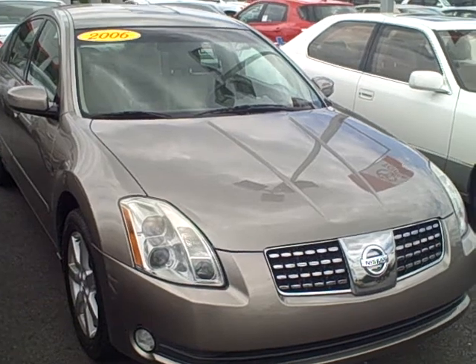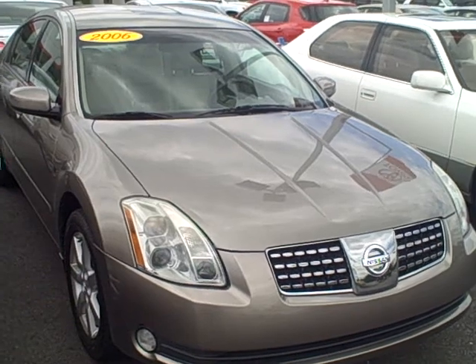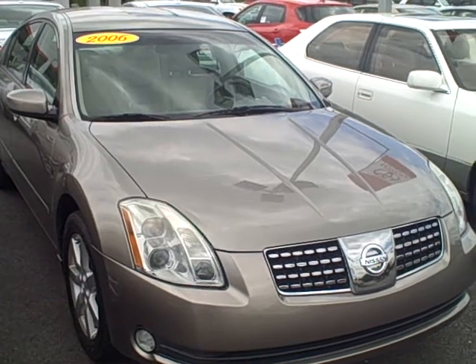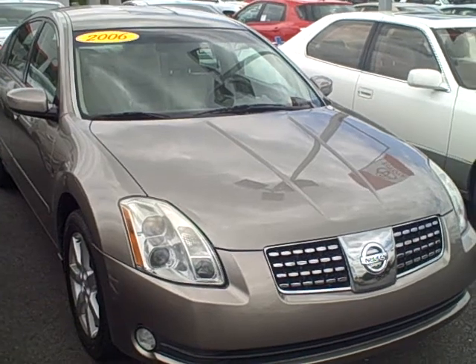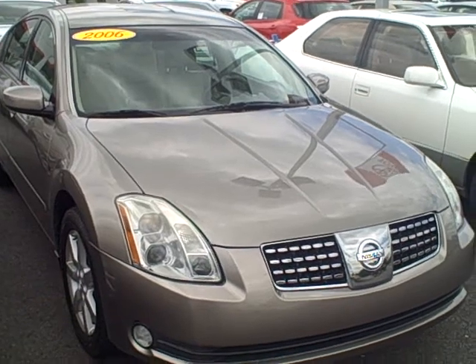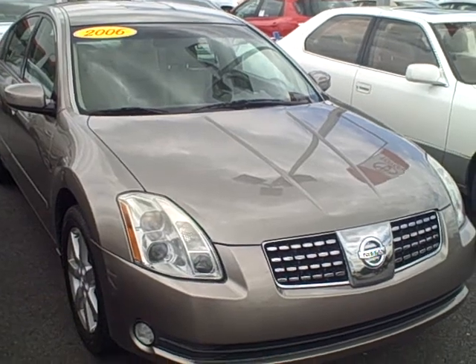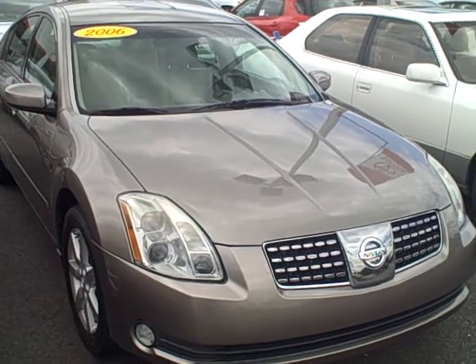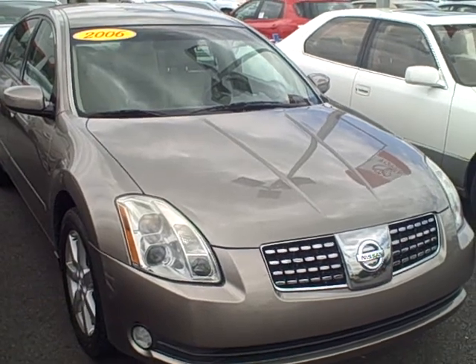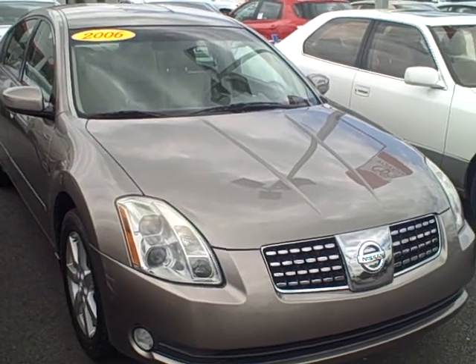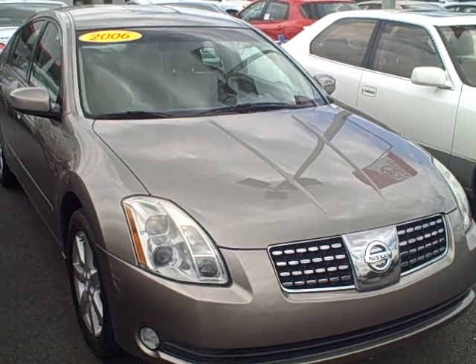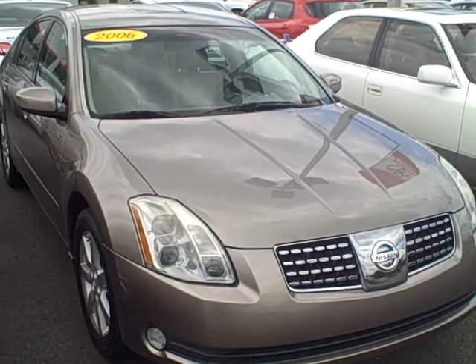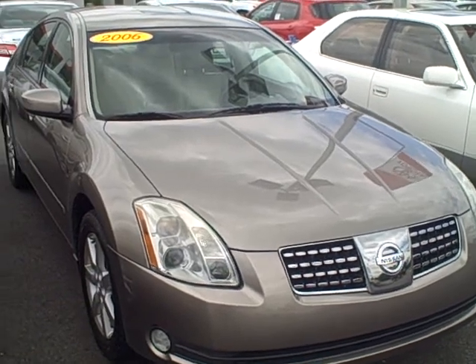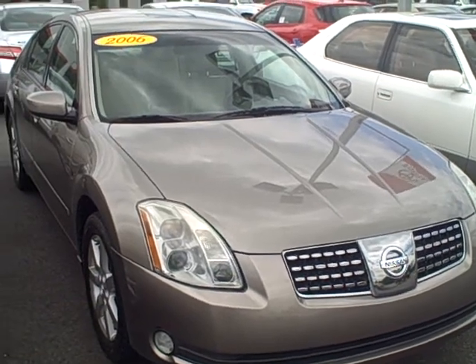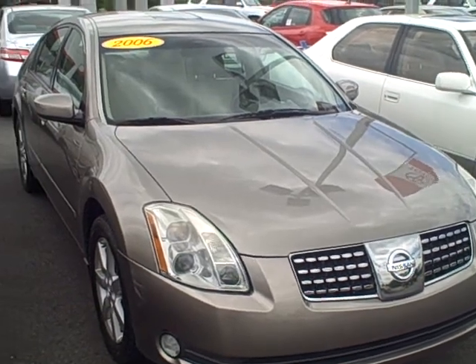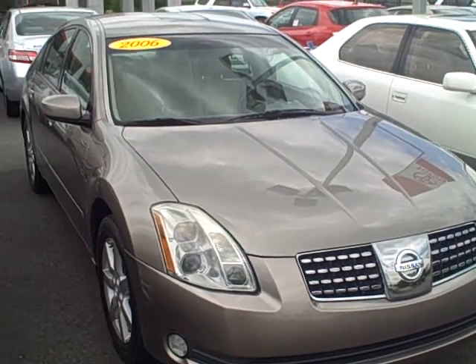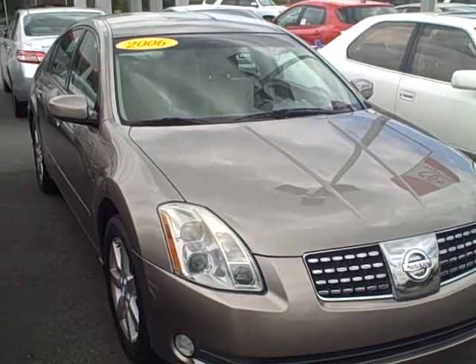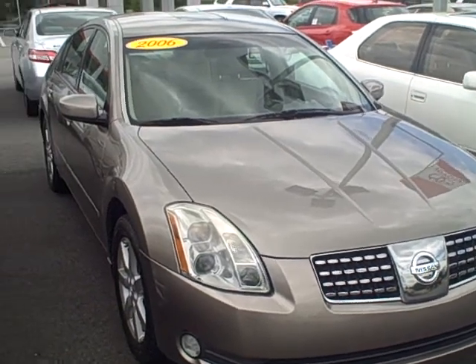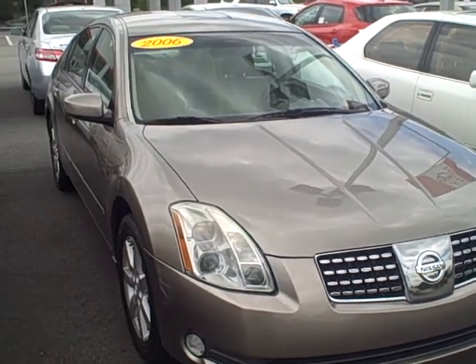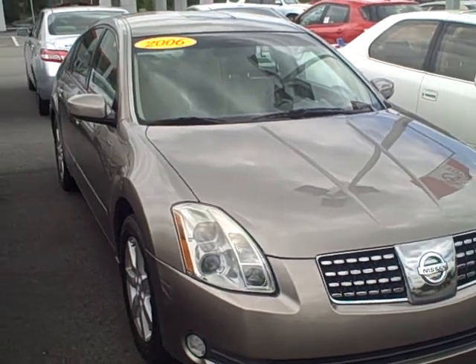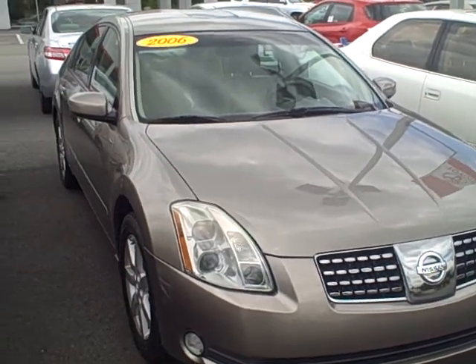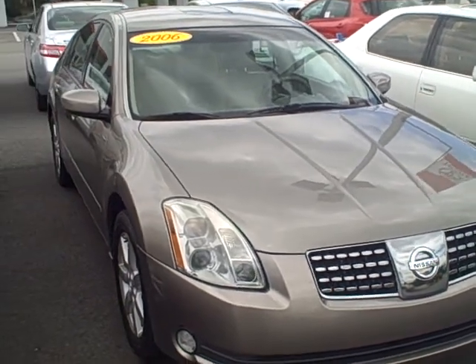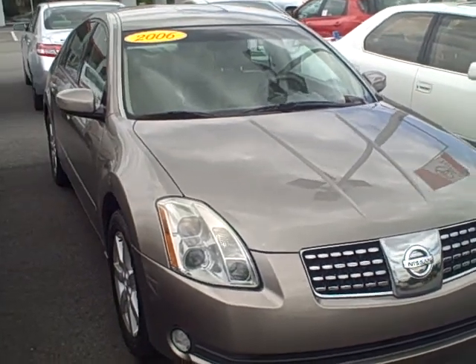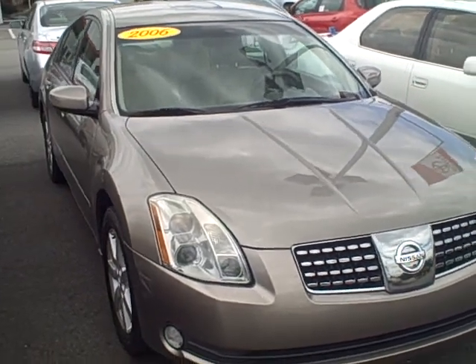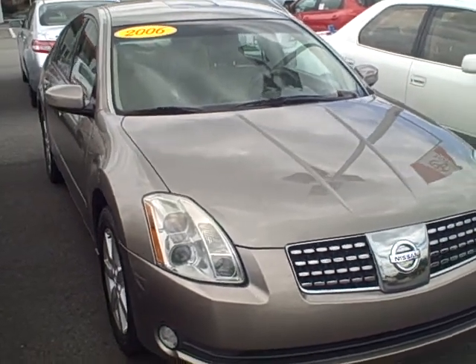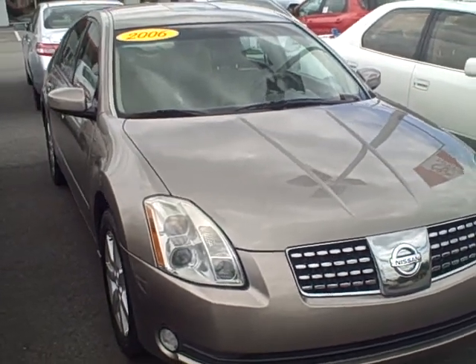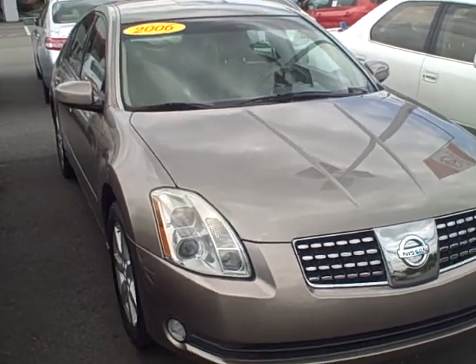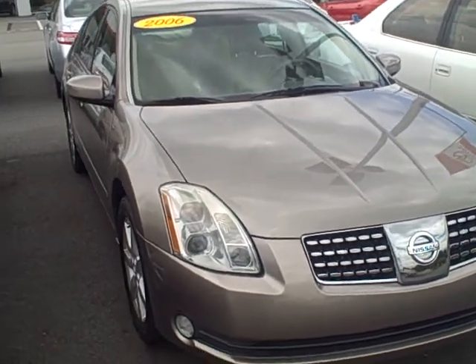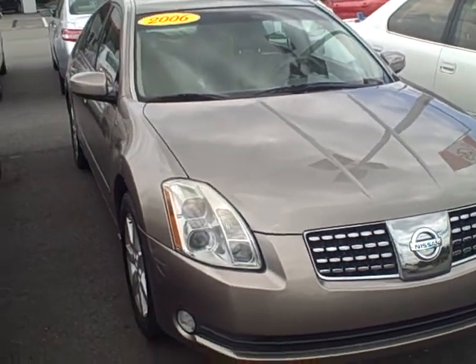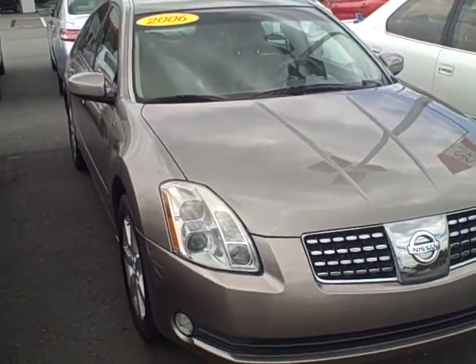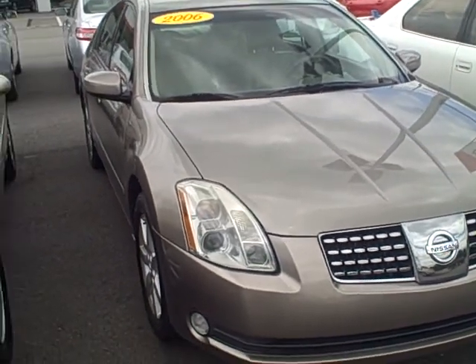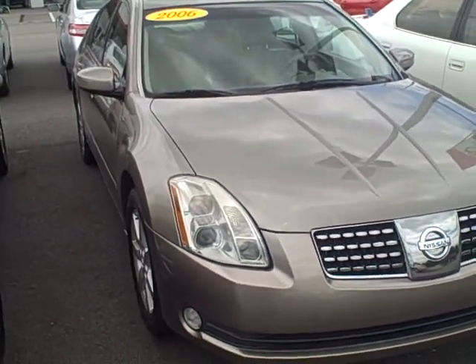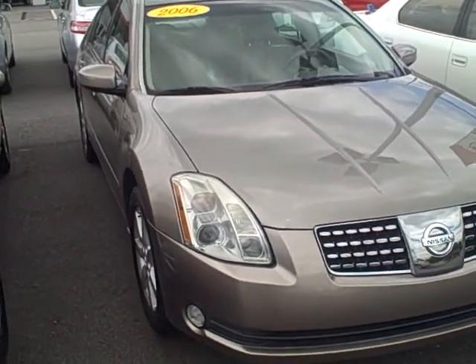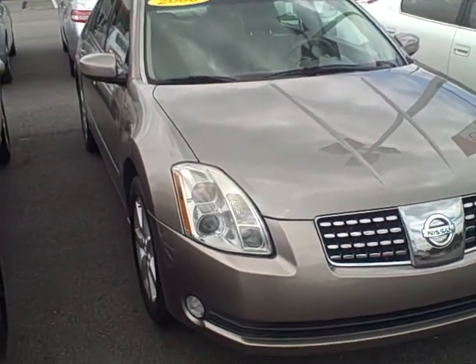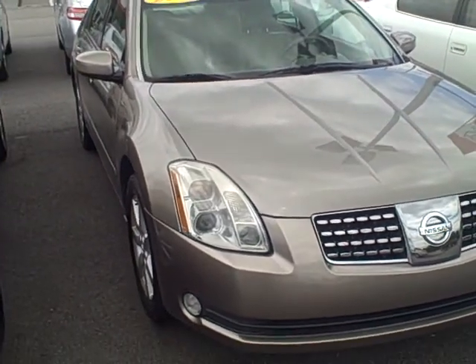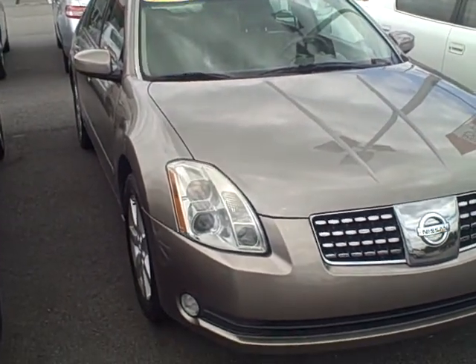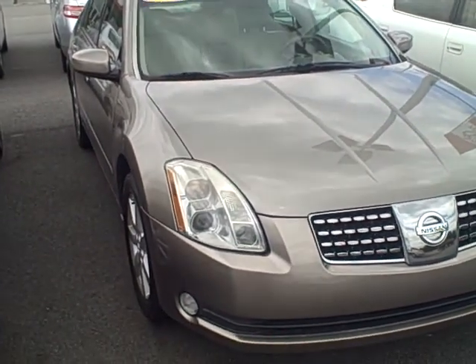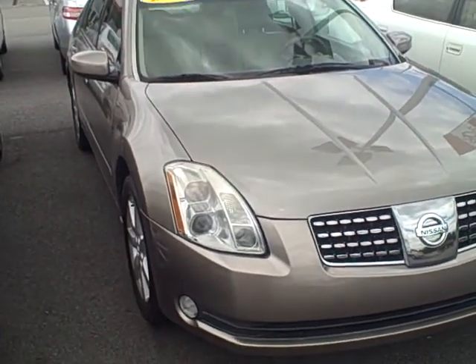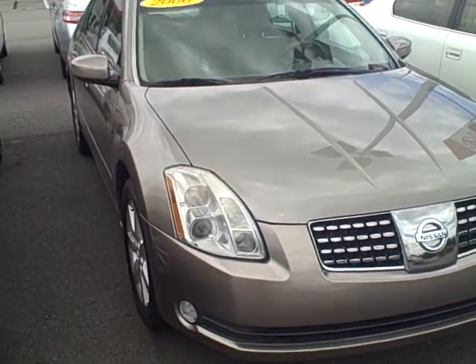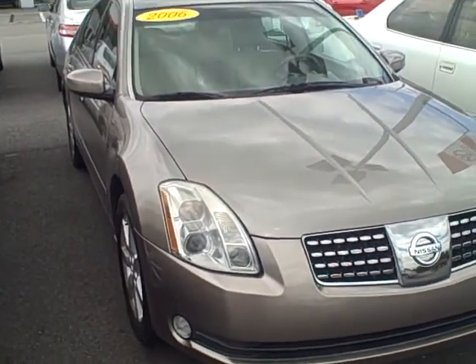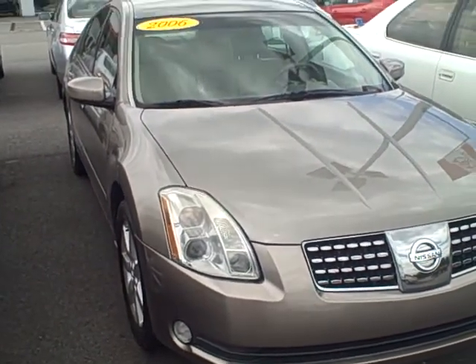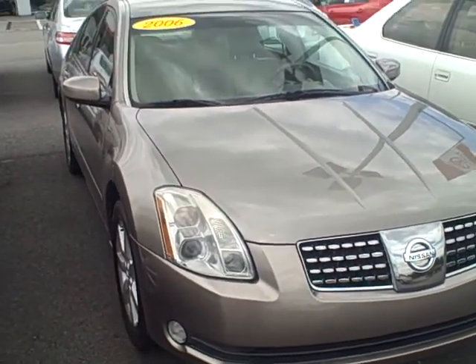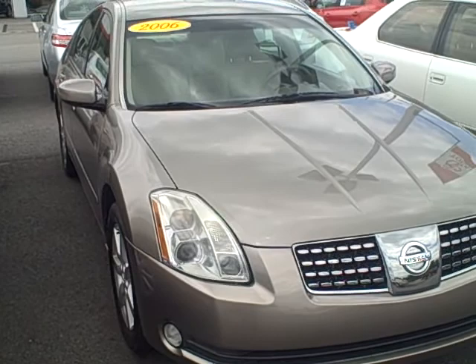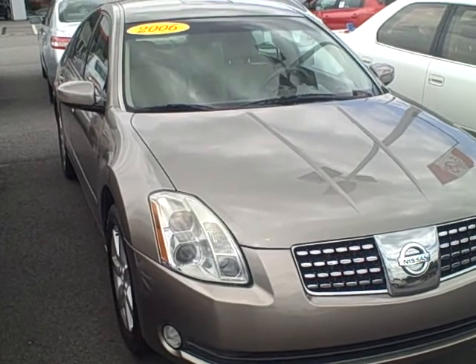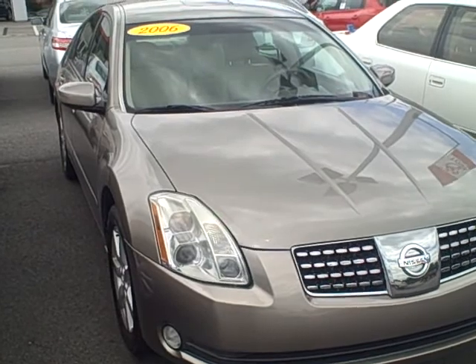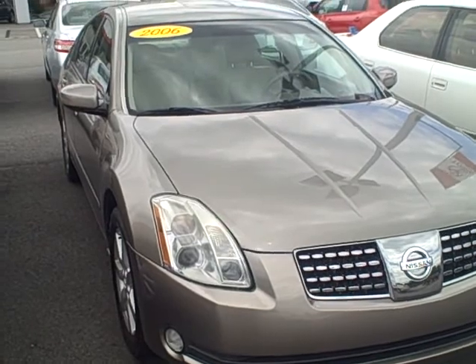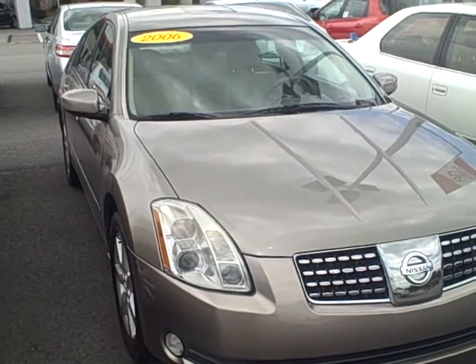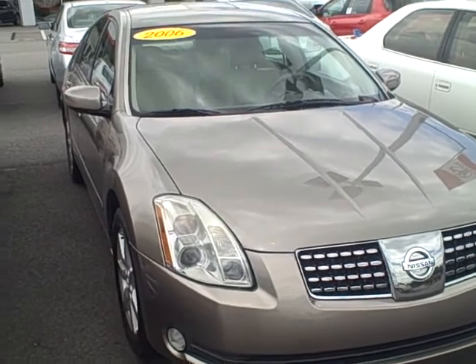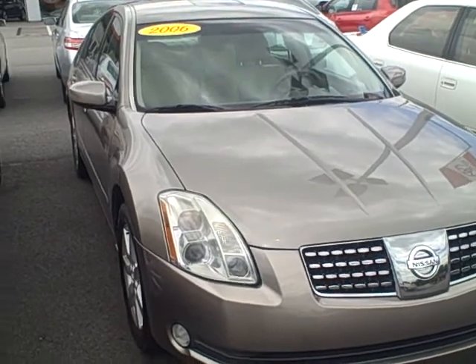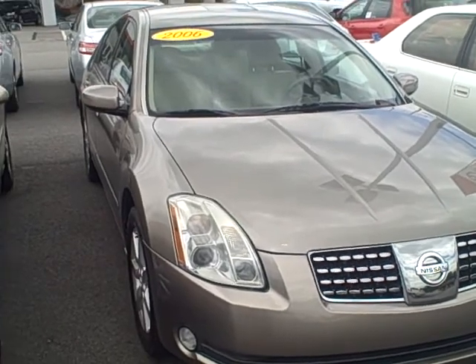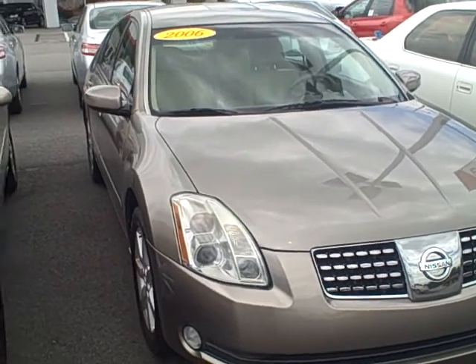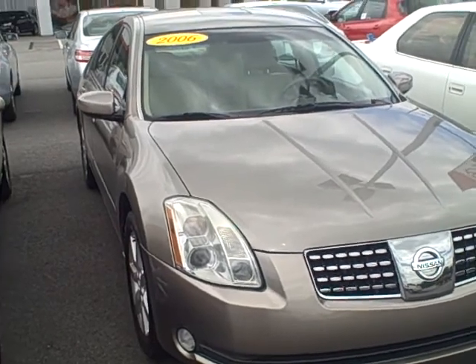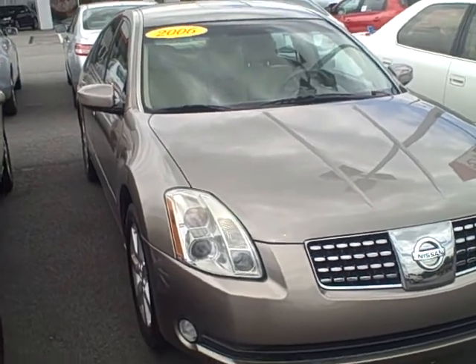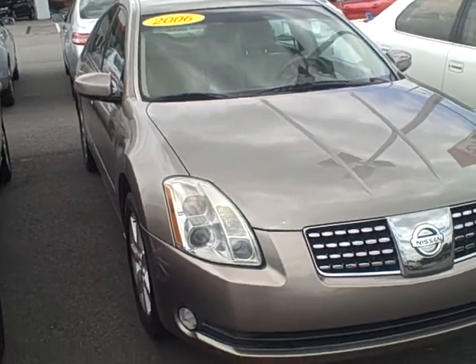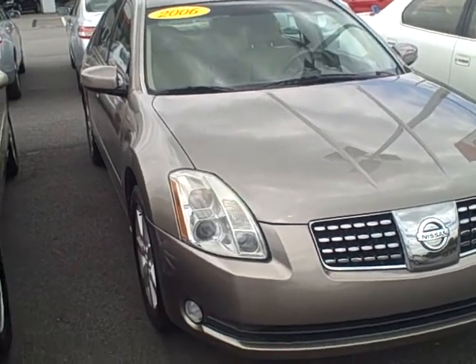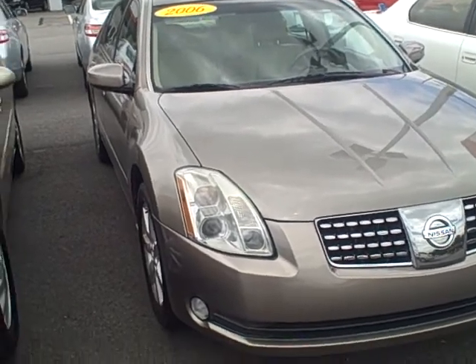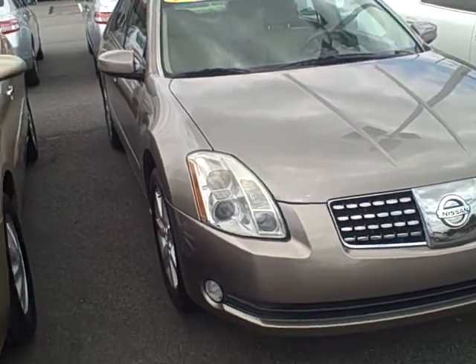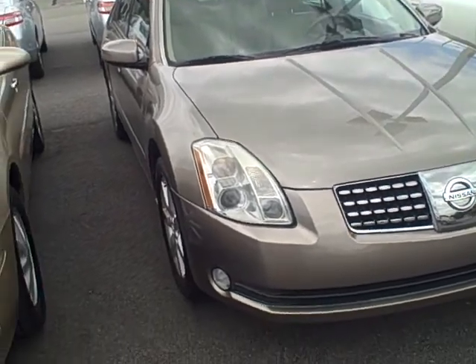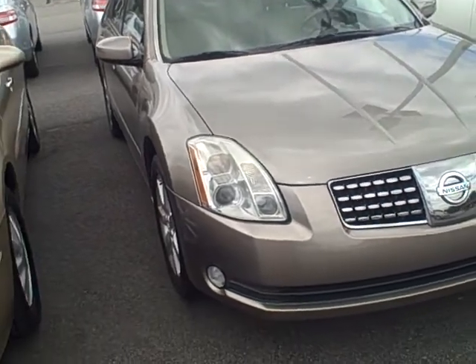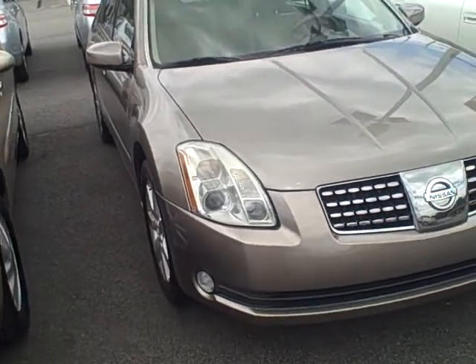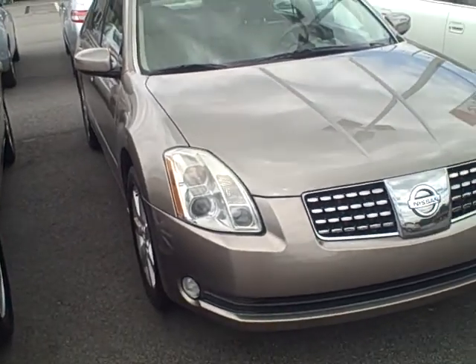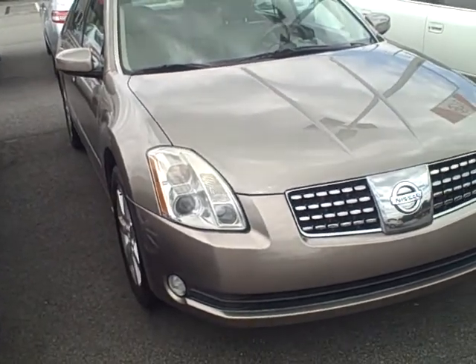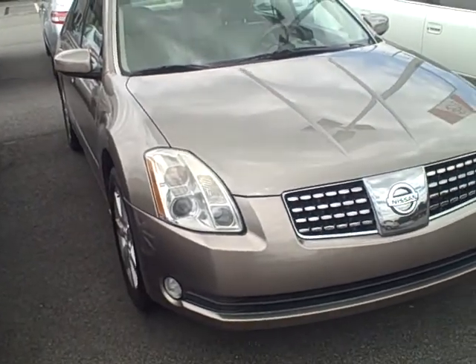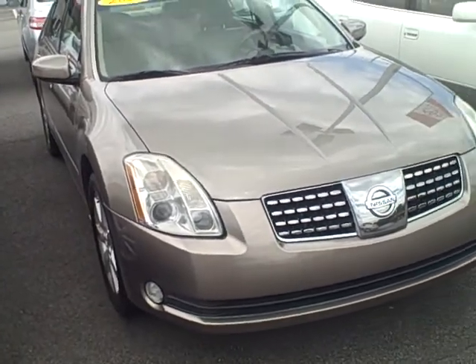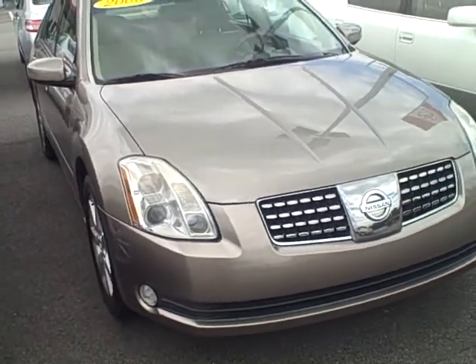Hi, it's Kevin with LaGrange Toyota. I just want to show you this really nice car that we've got today. We've got a 2006 Nissan Maxima SL.